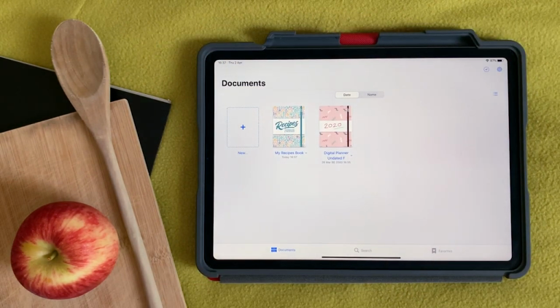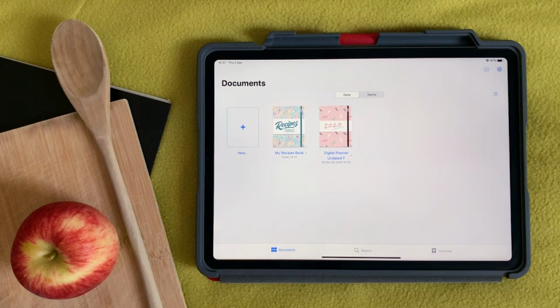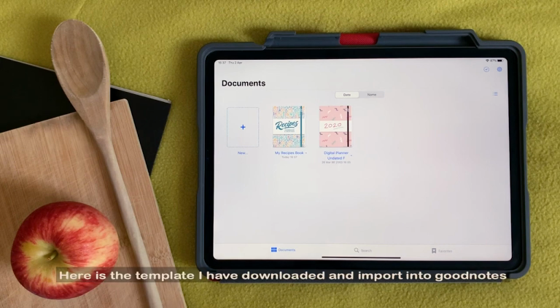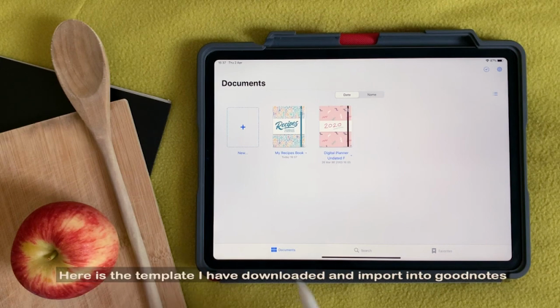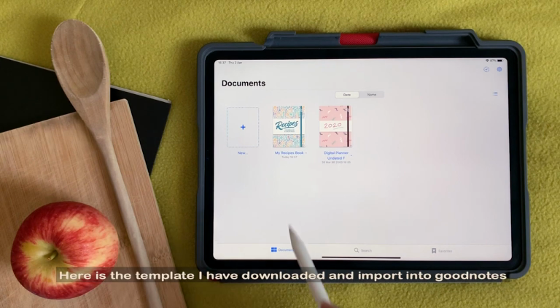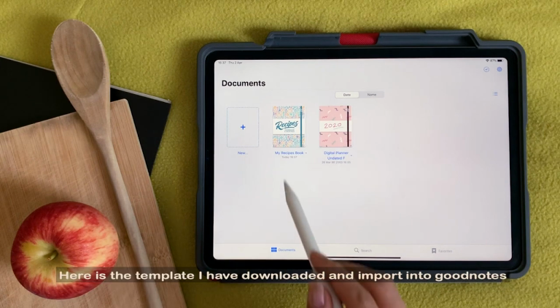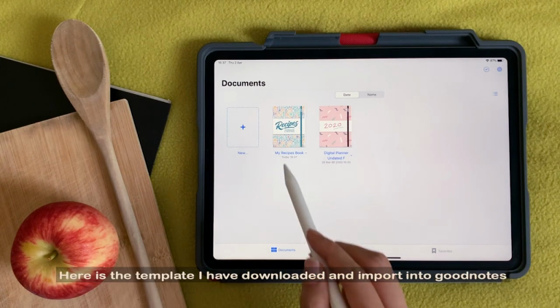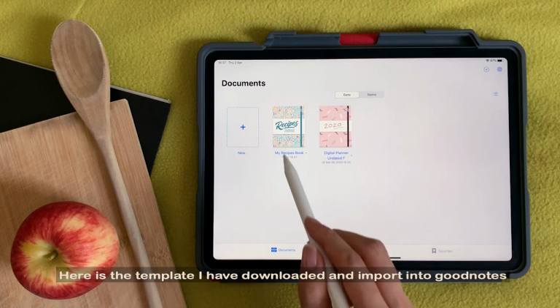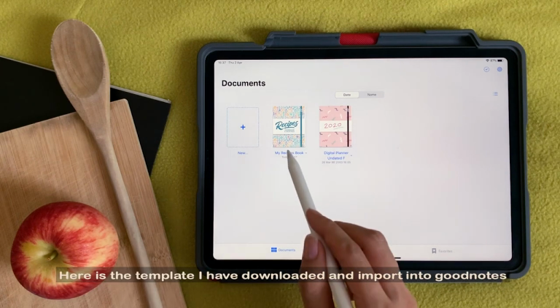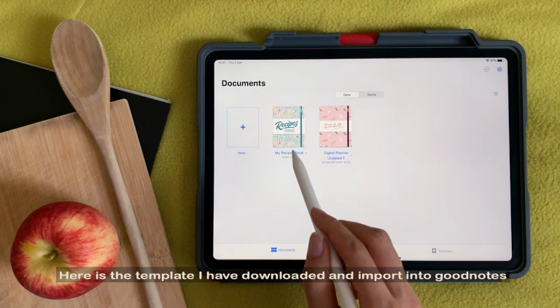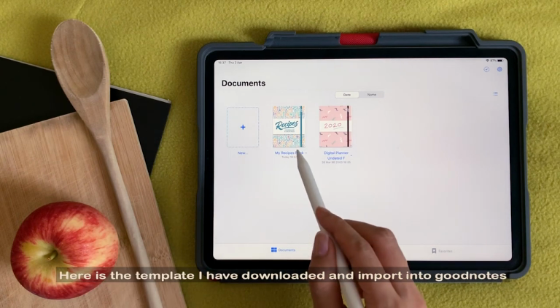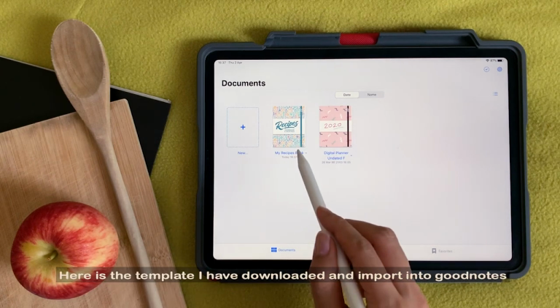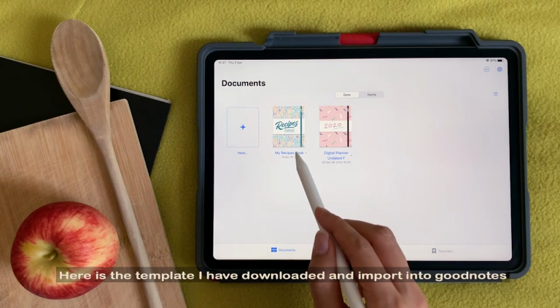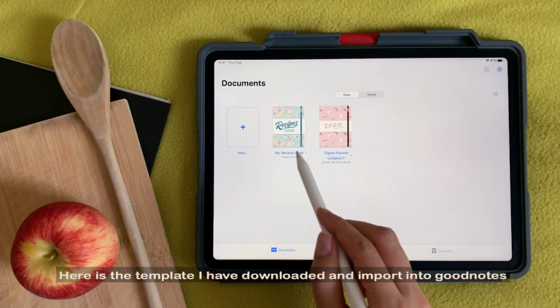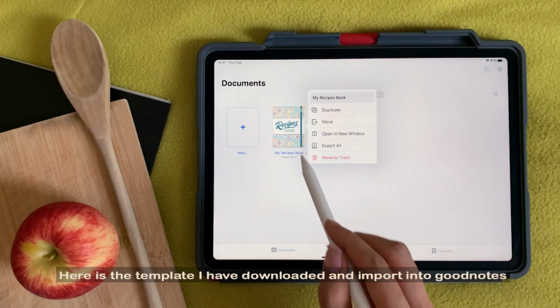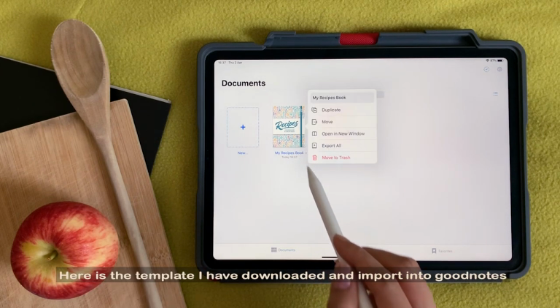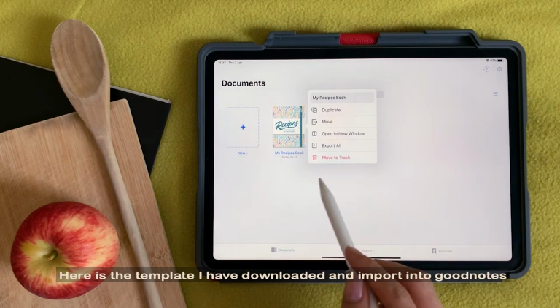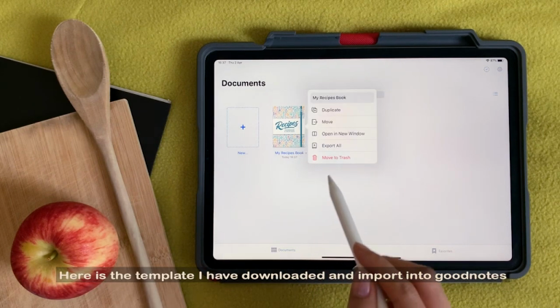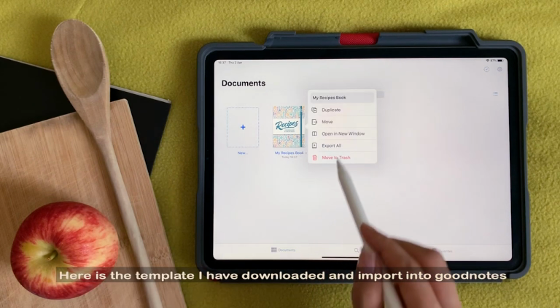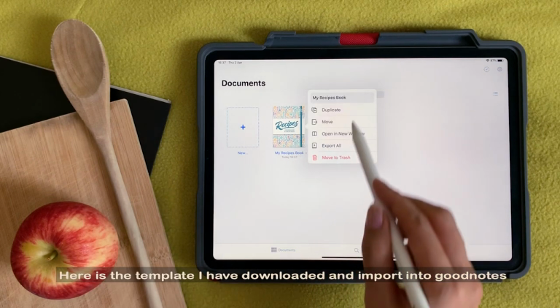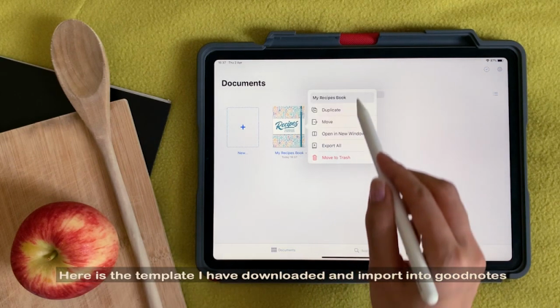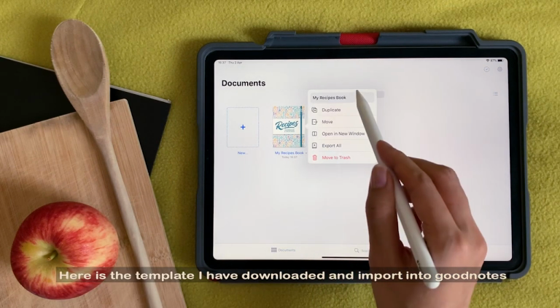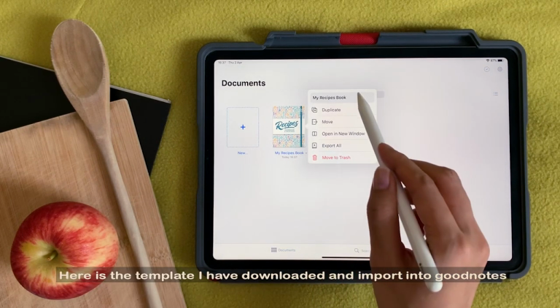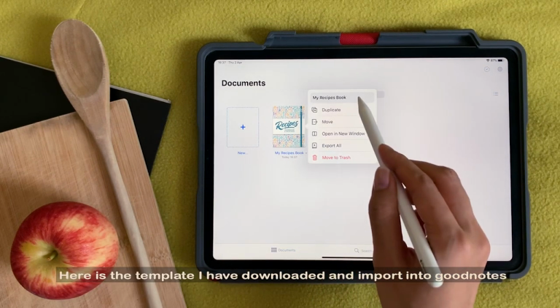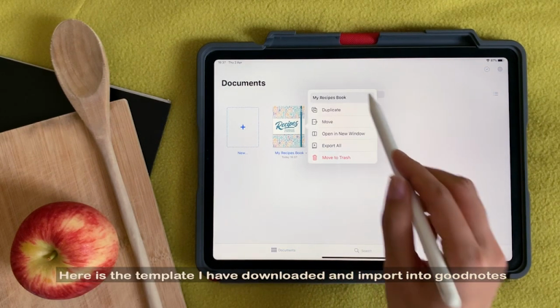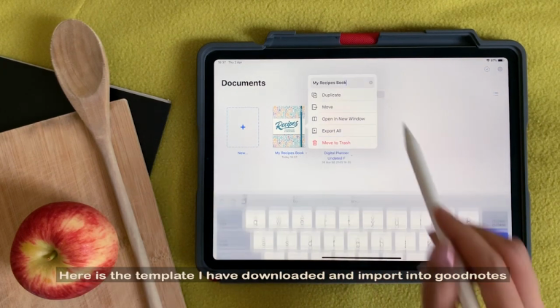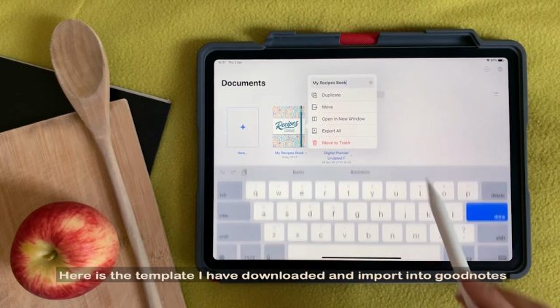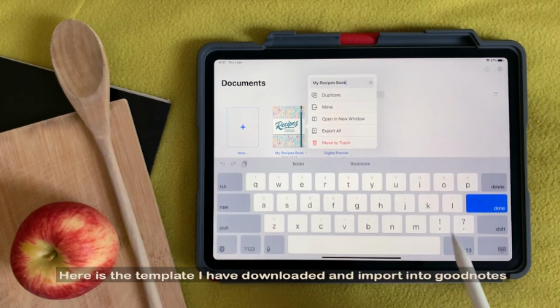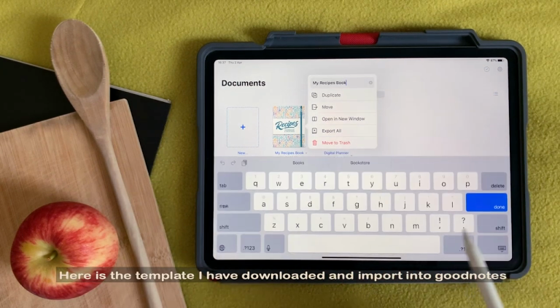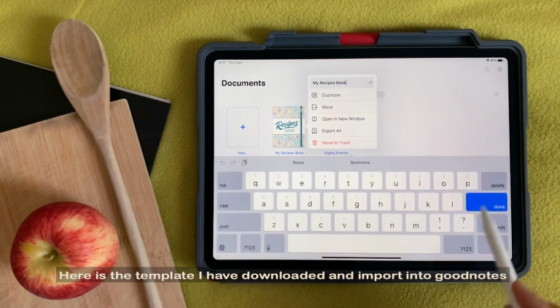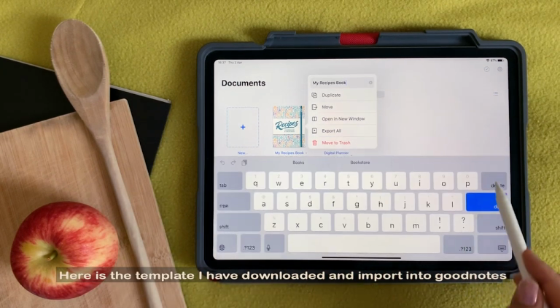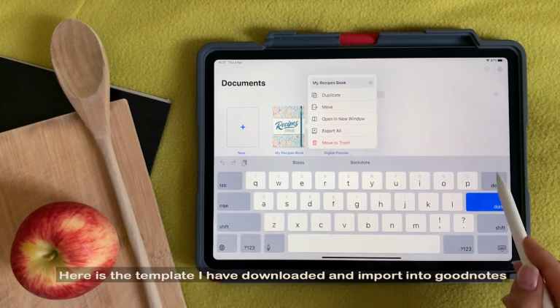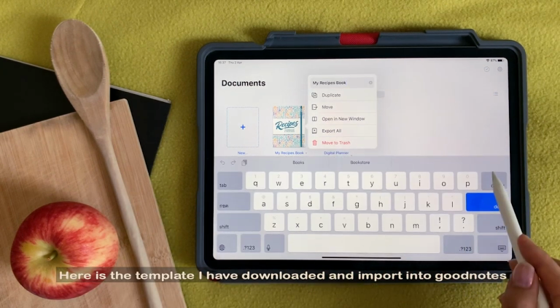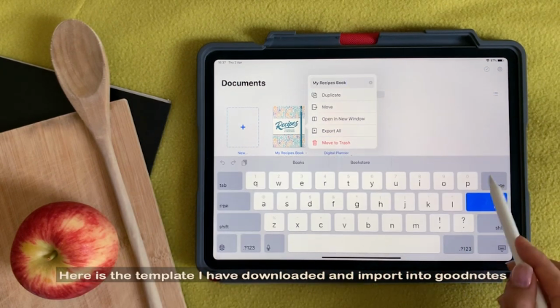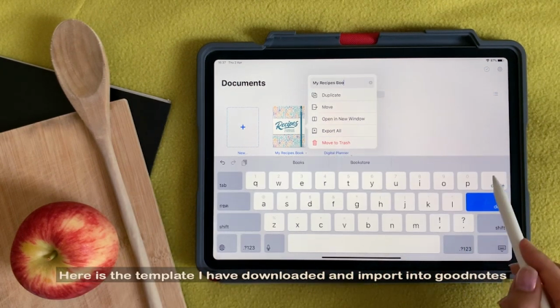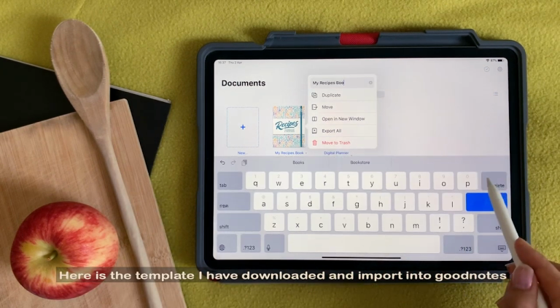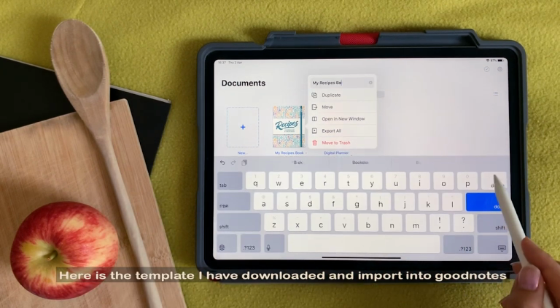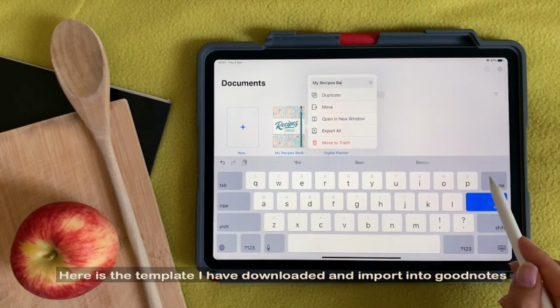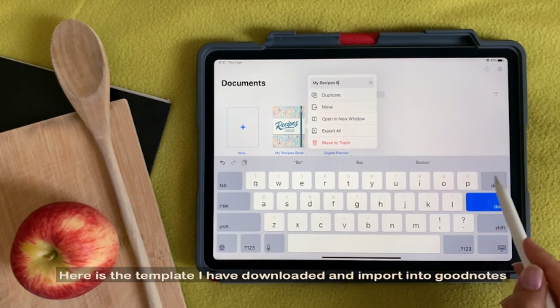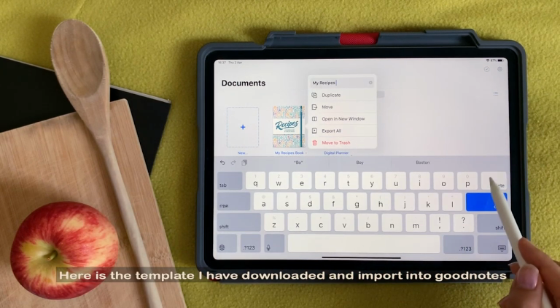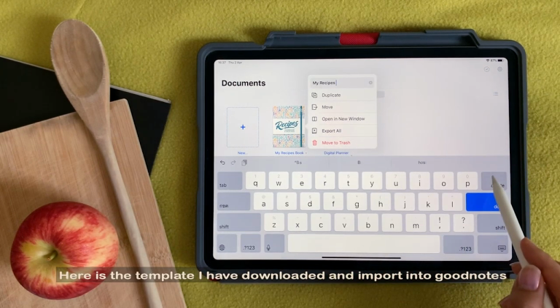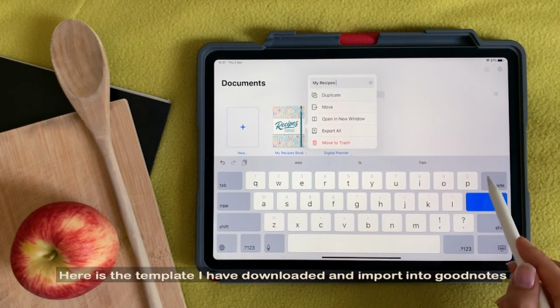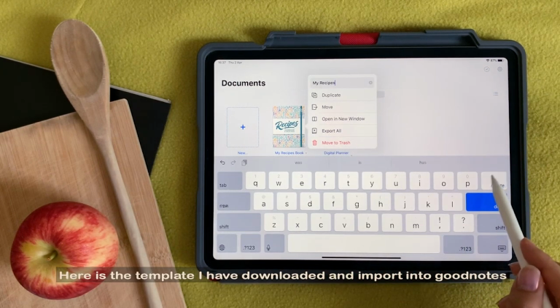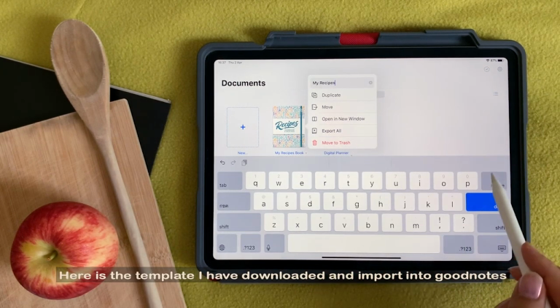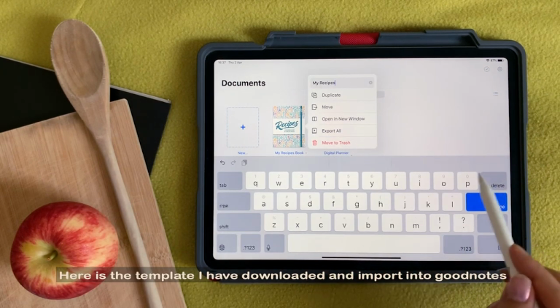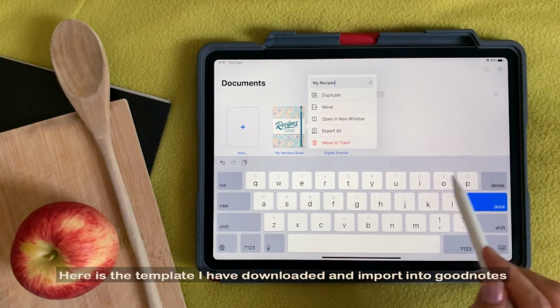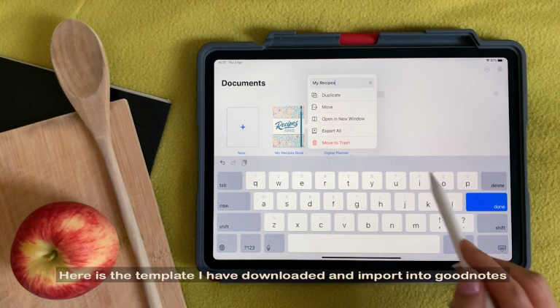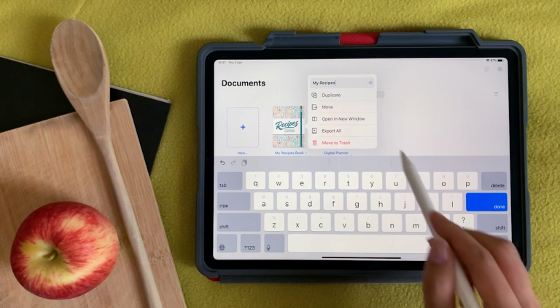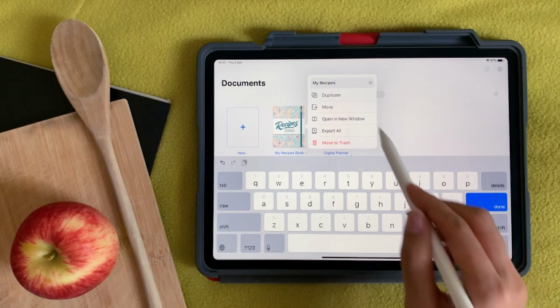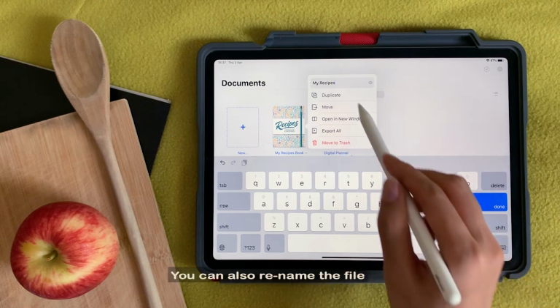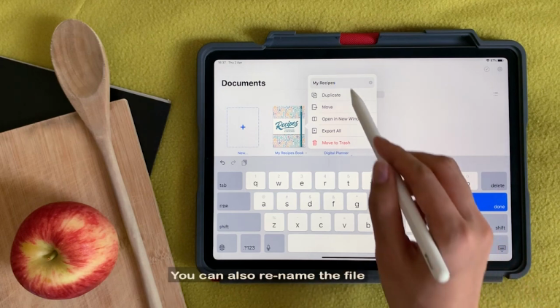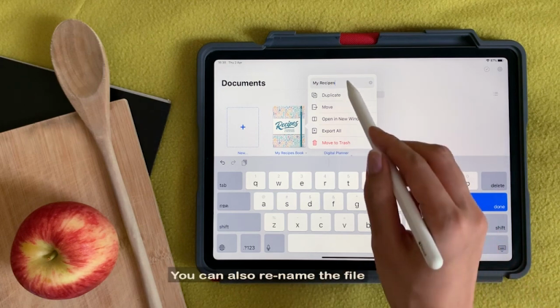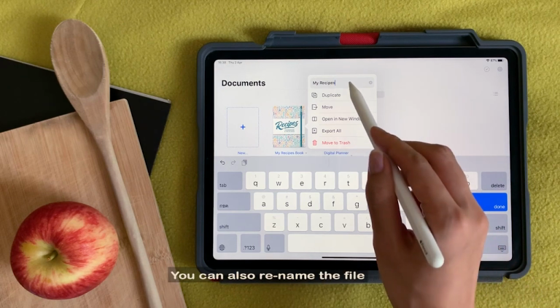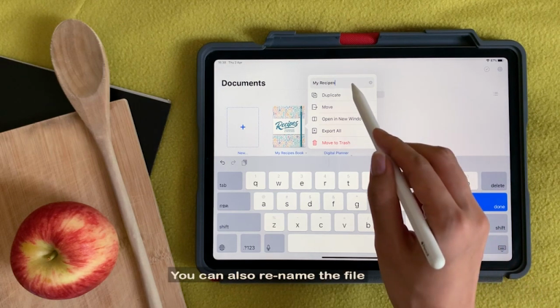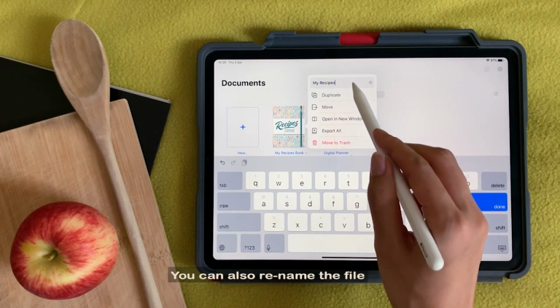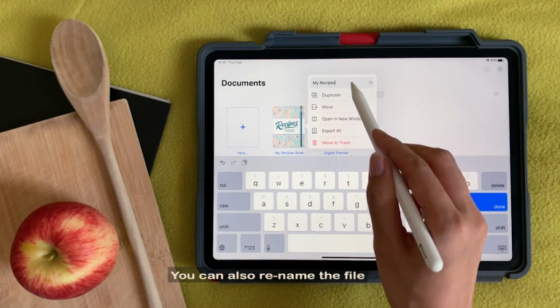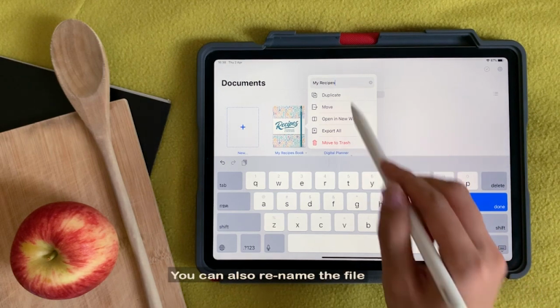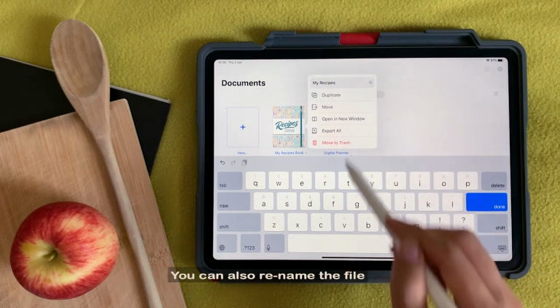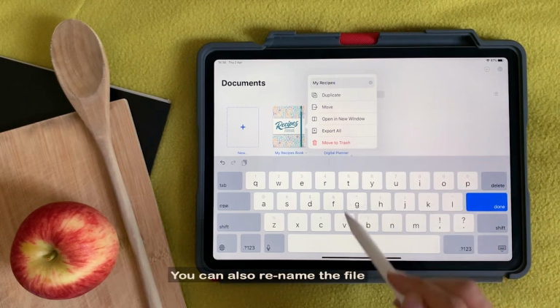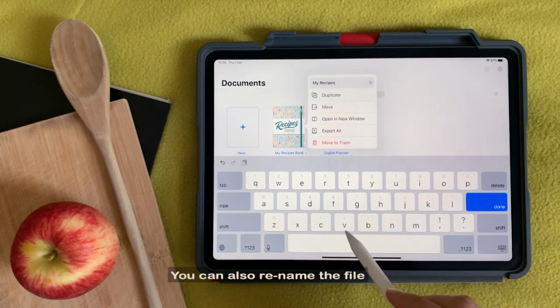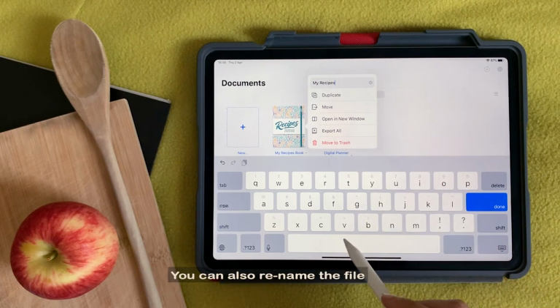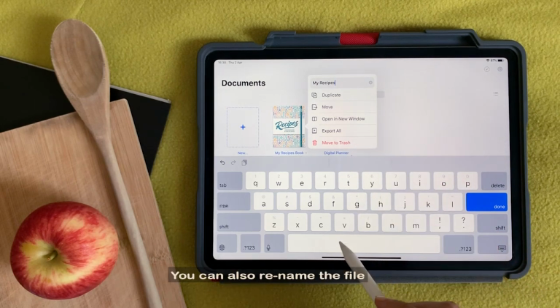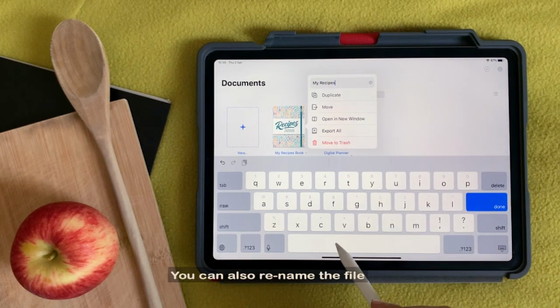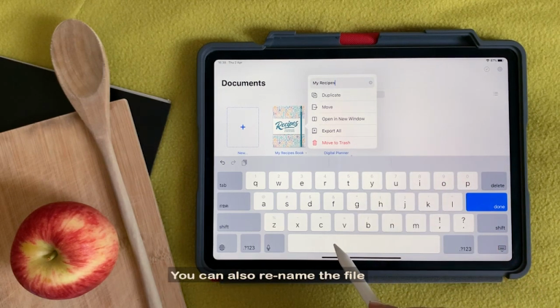Here is the template I have downloaded and imported into GoodNotes. You can also rename the file.